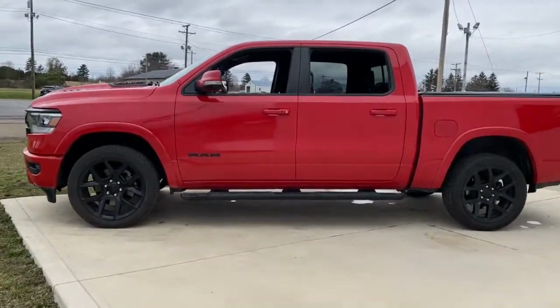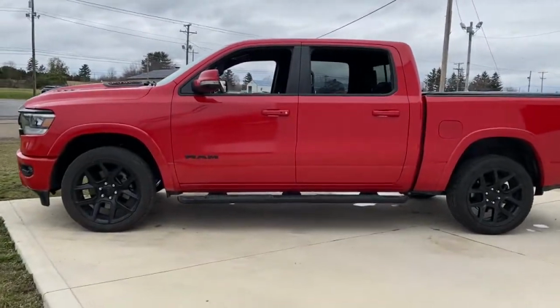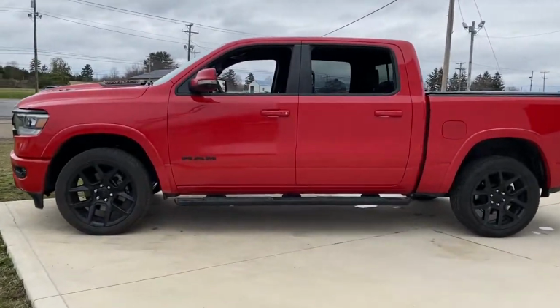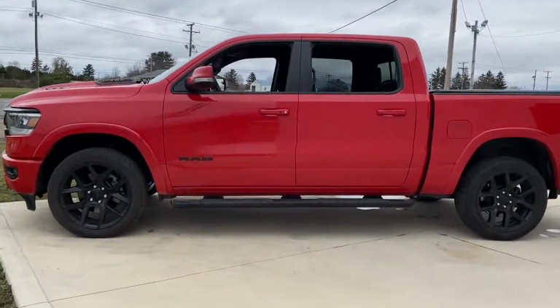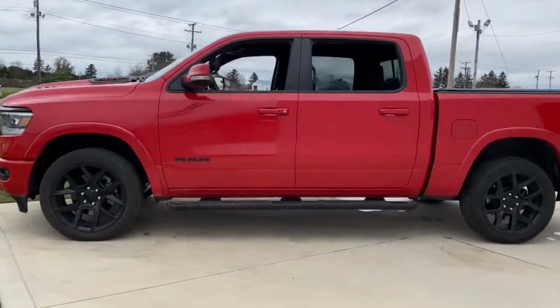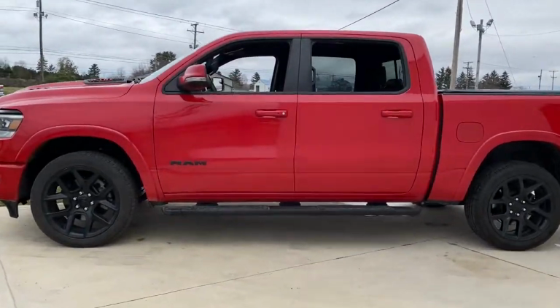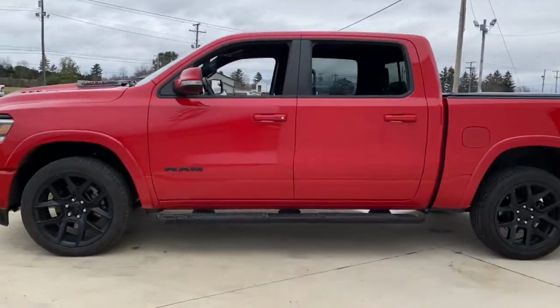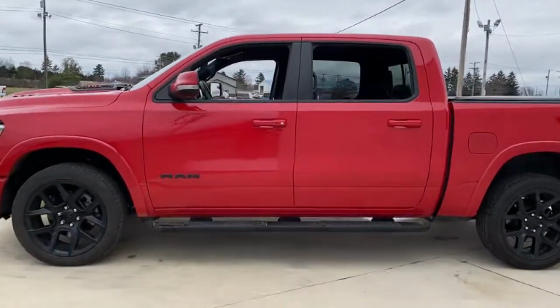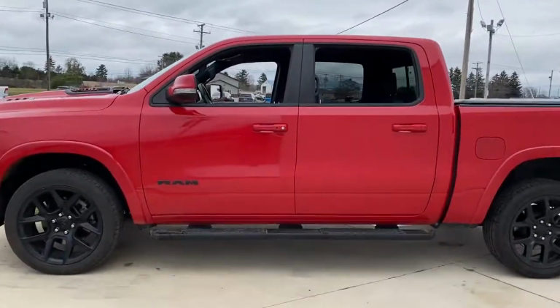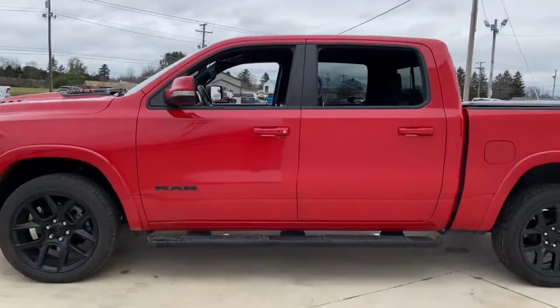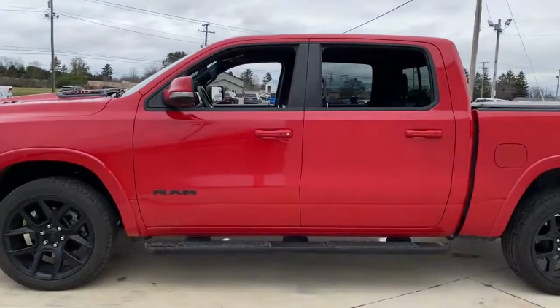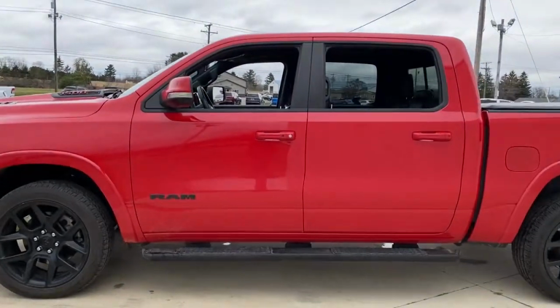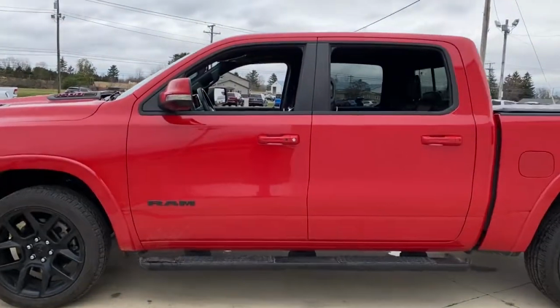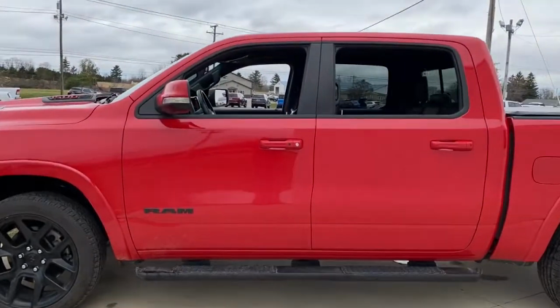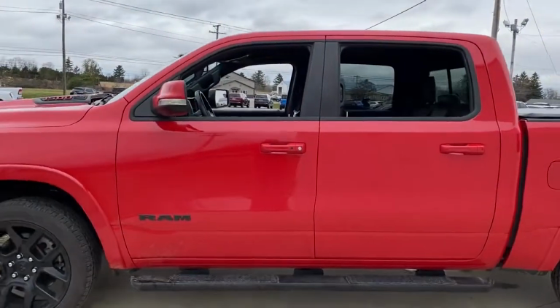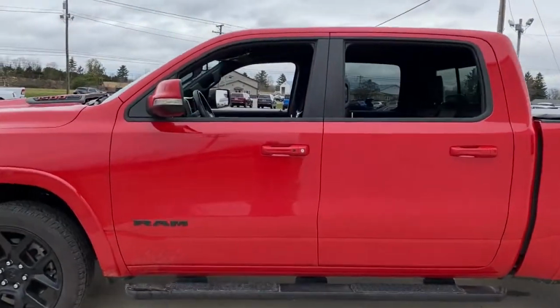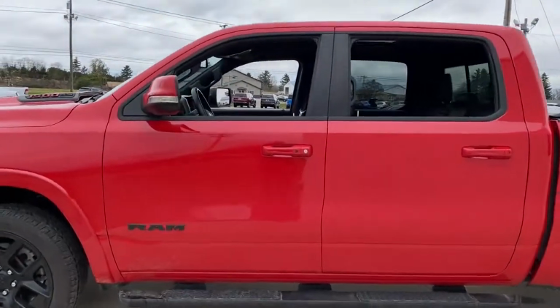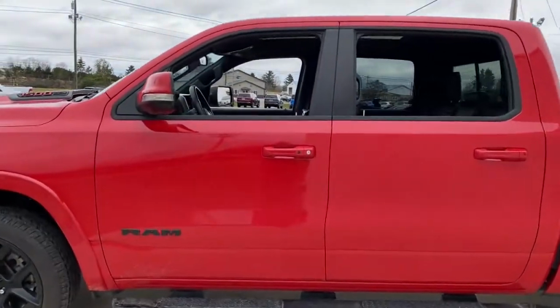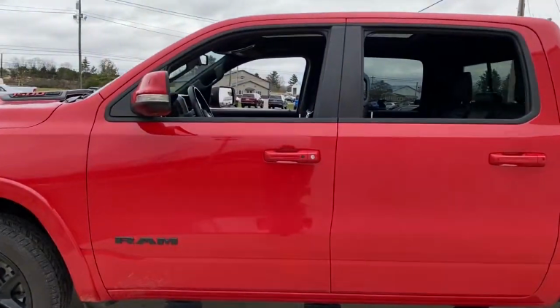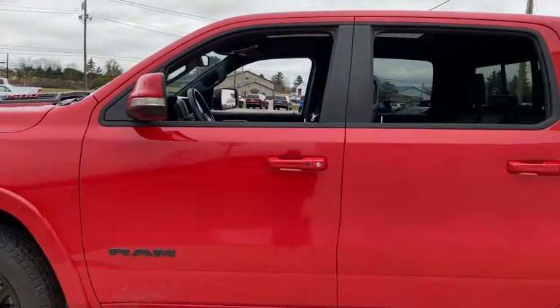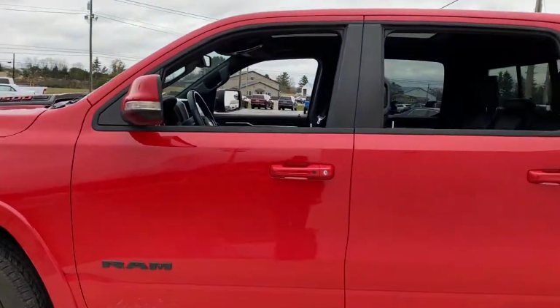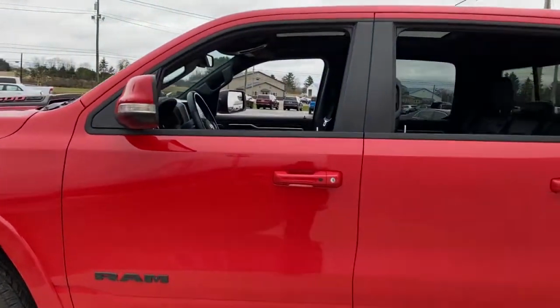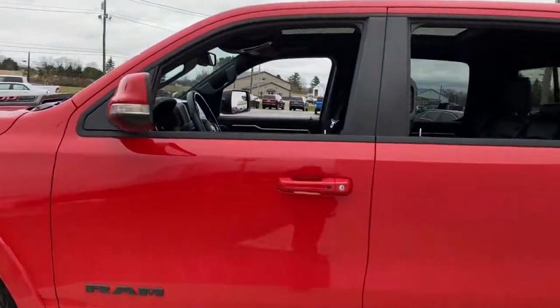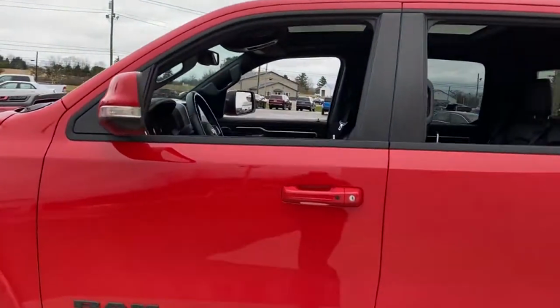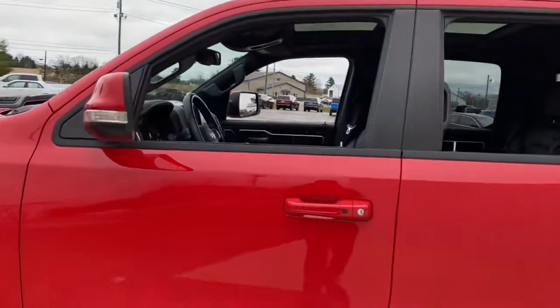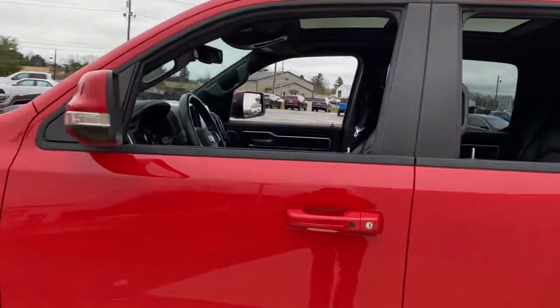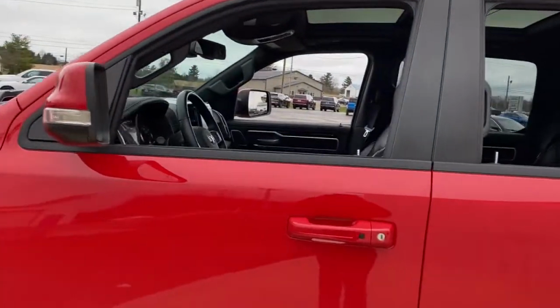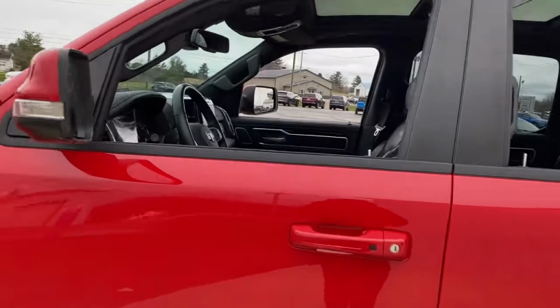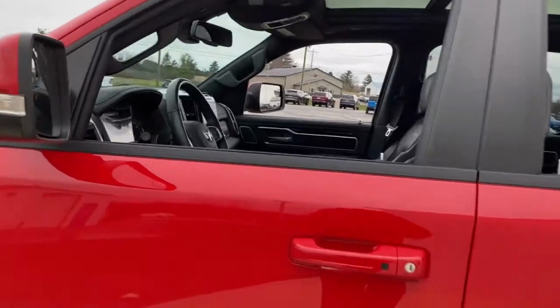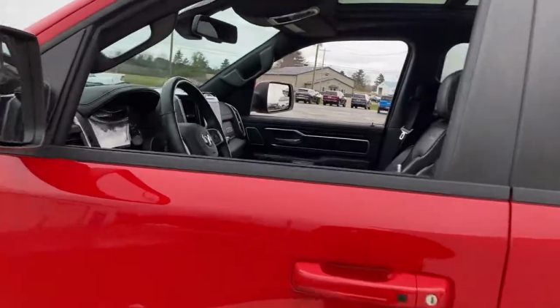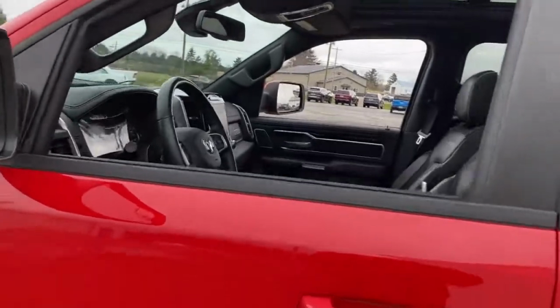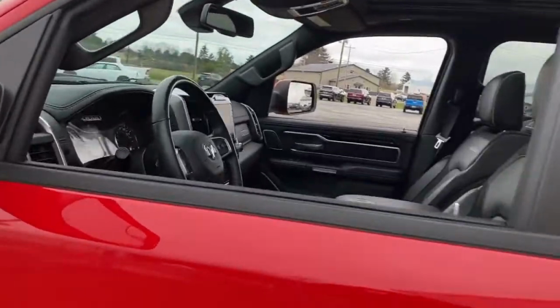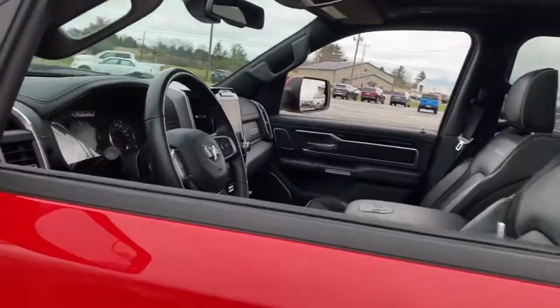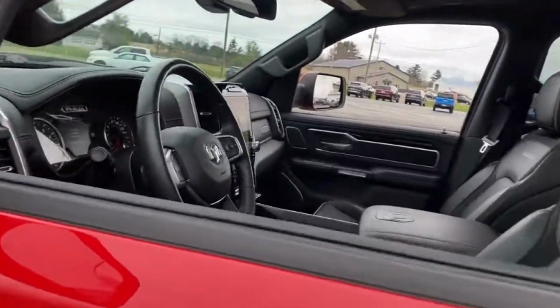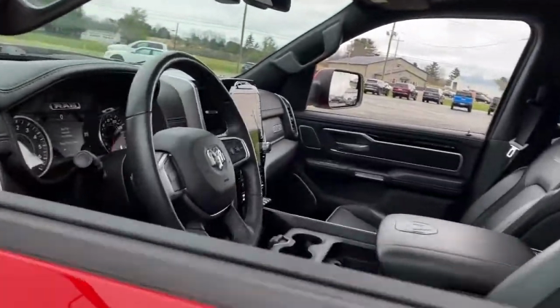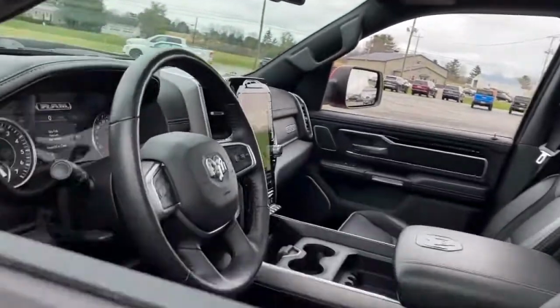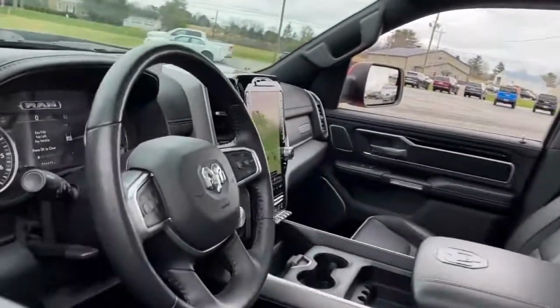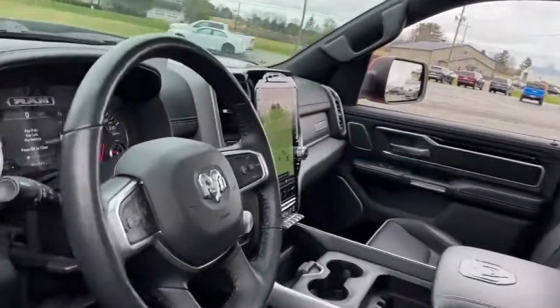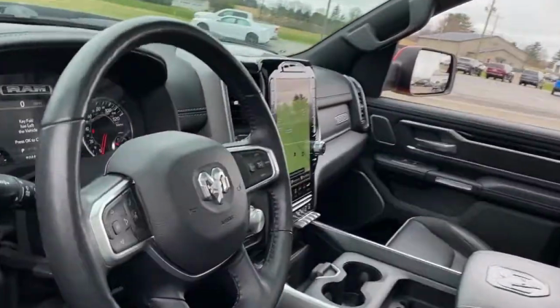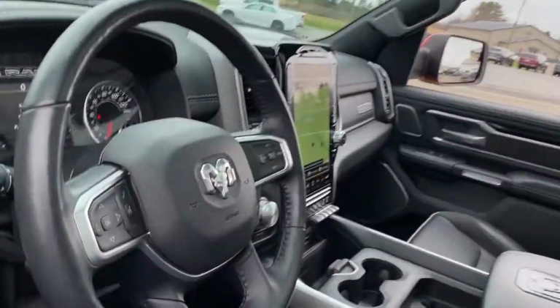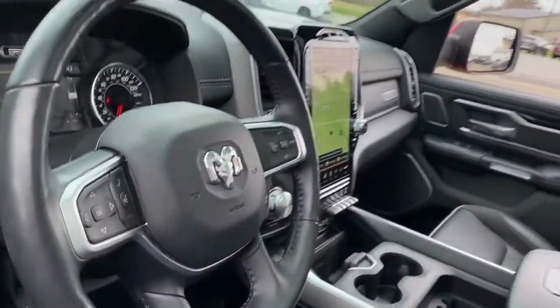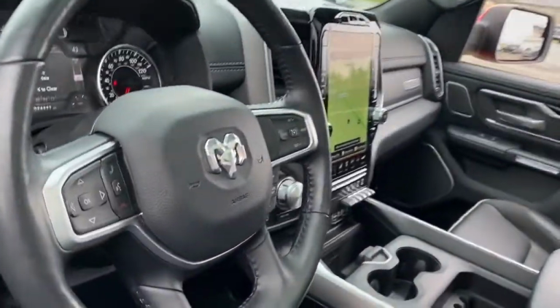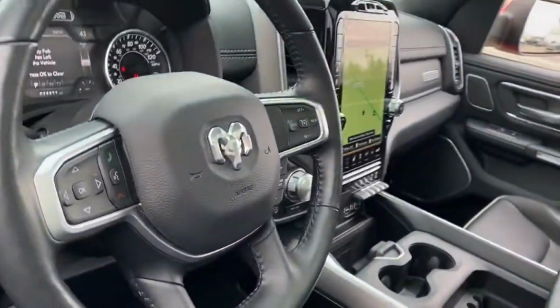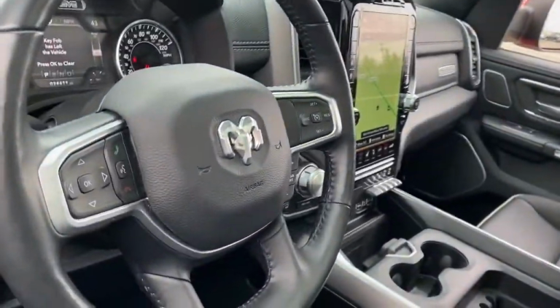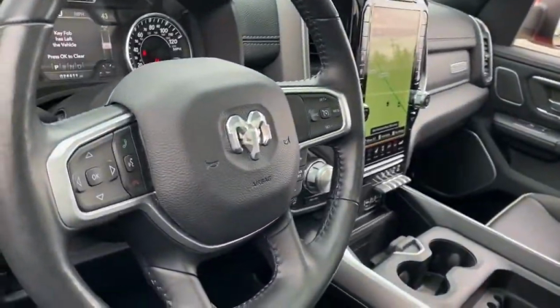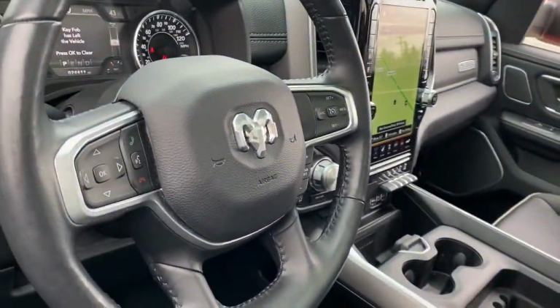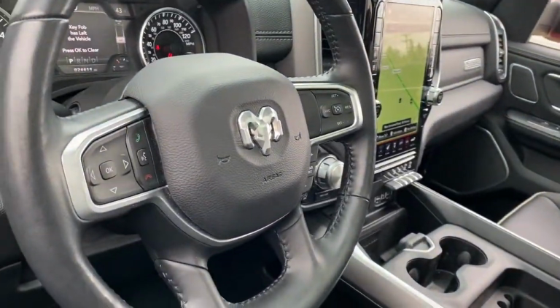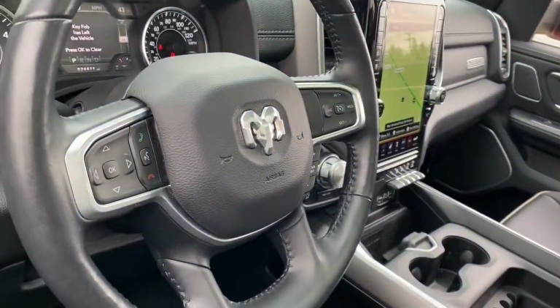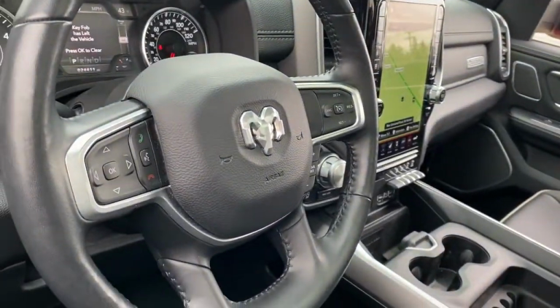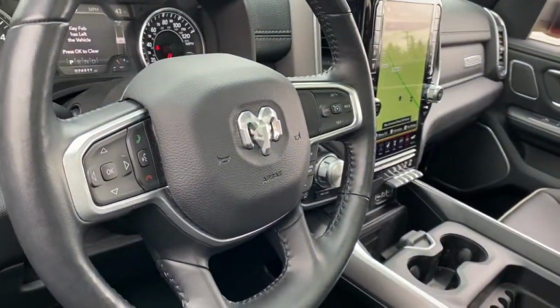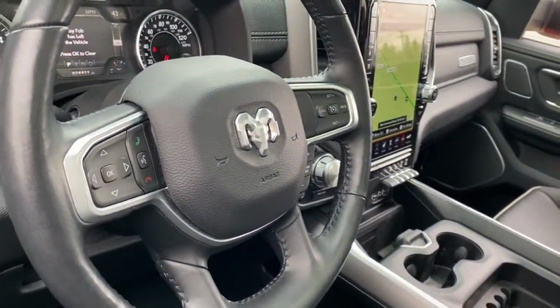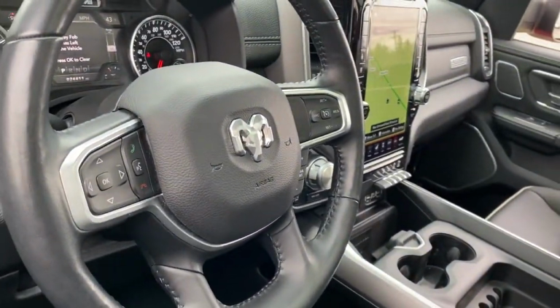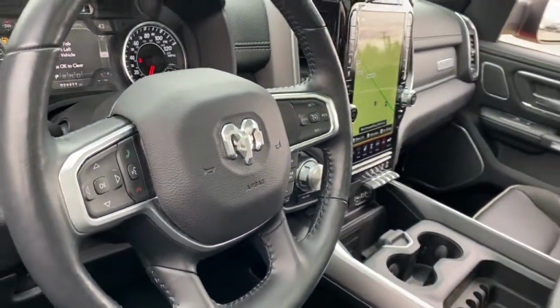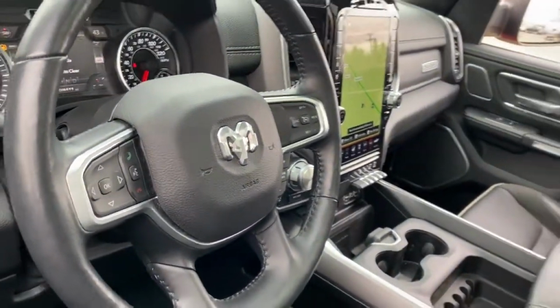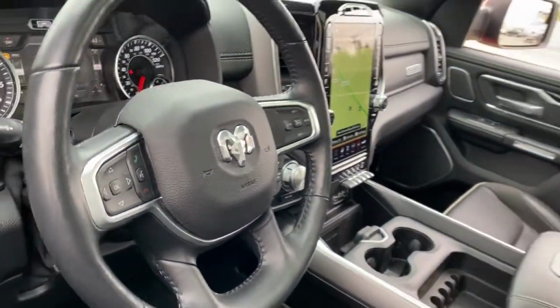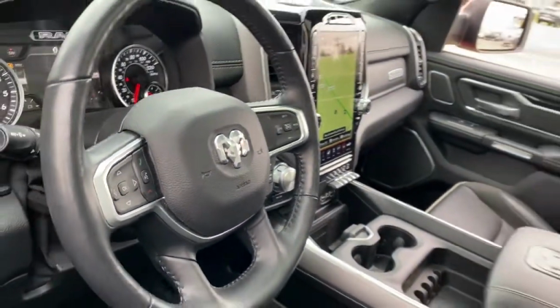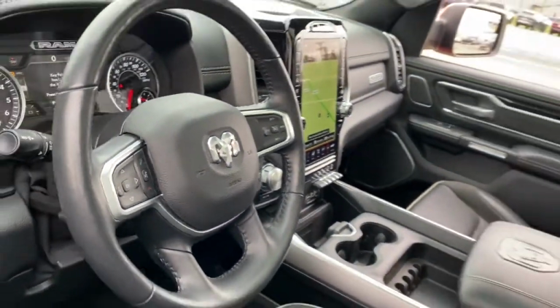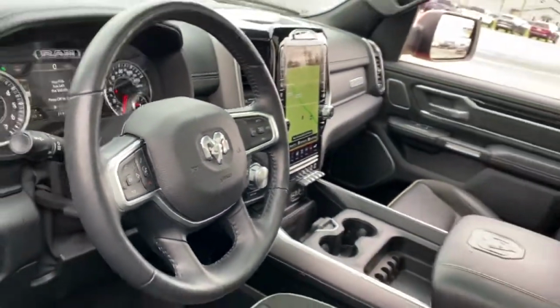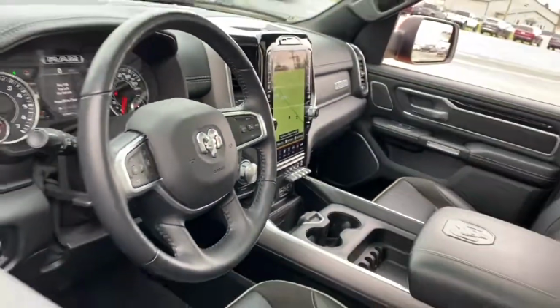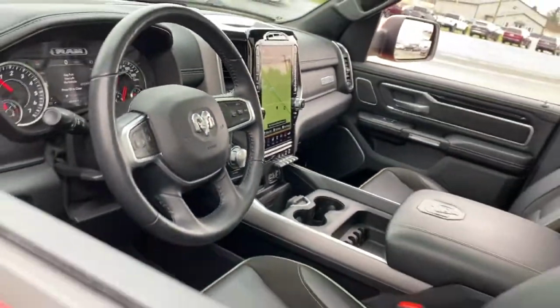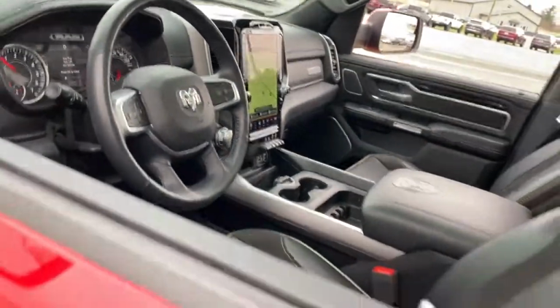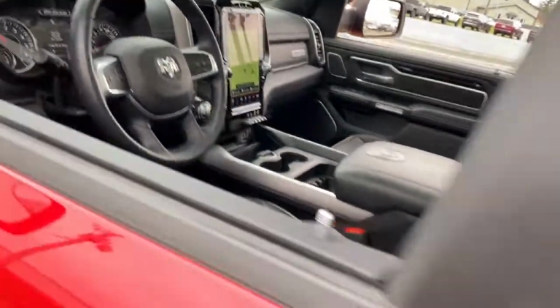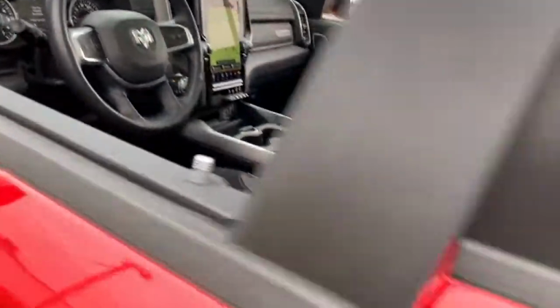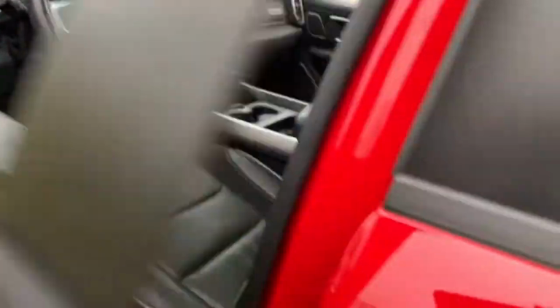blind spot monitor, electronic stability control, seat memory, trip computer, power windows.